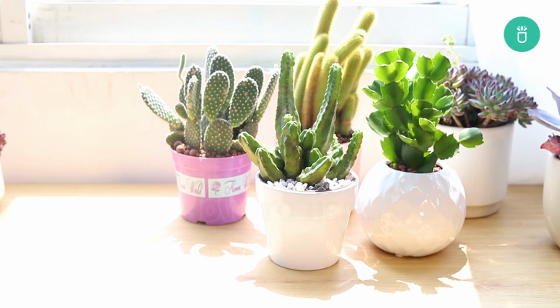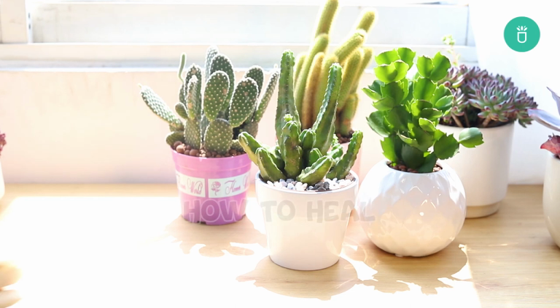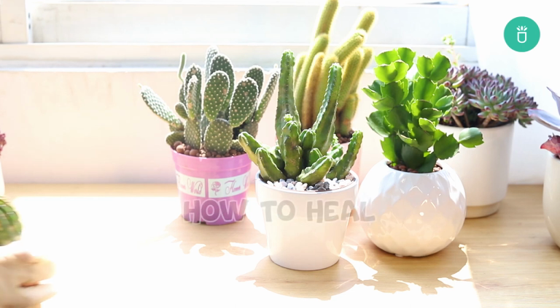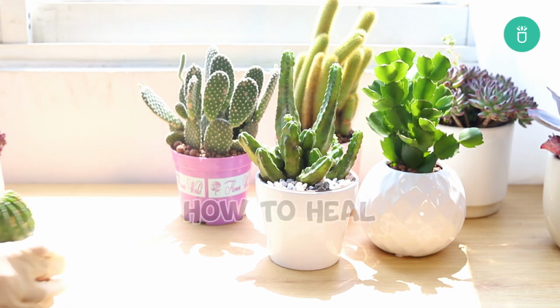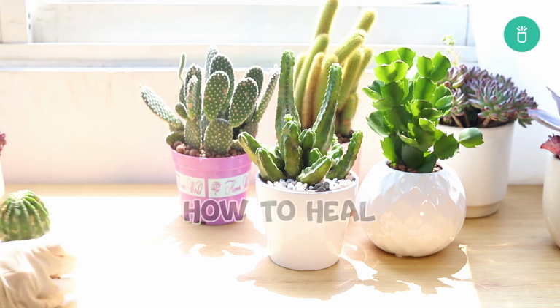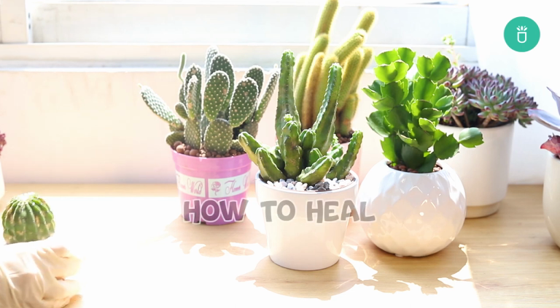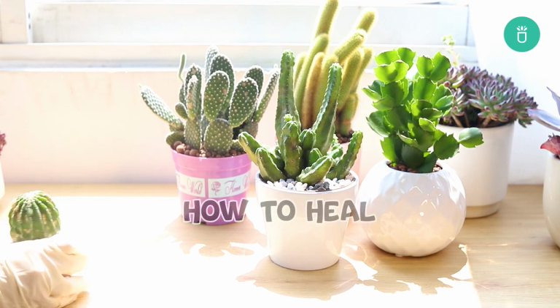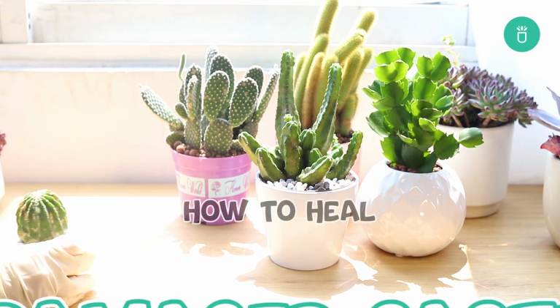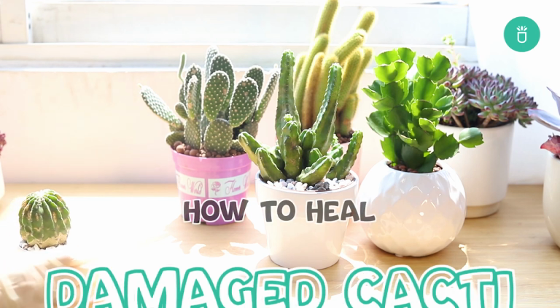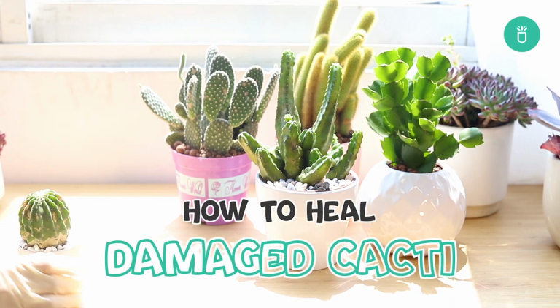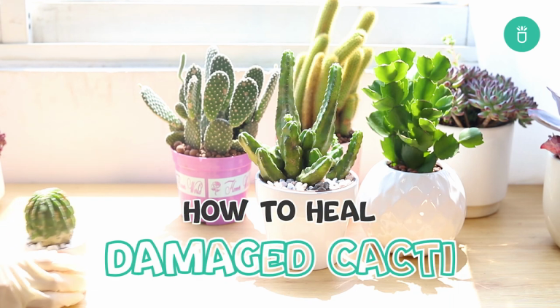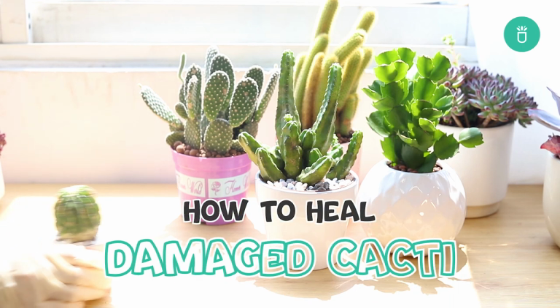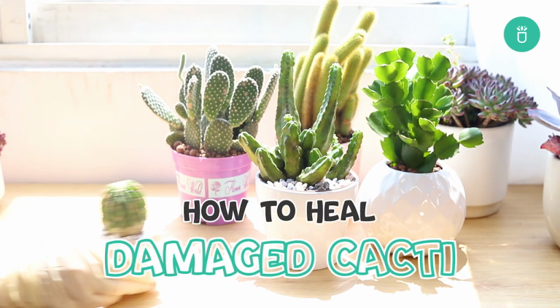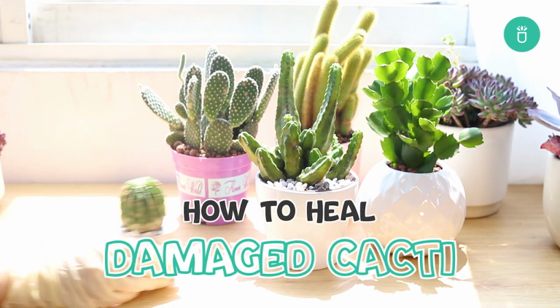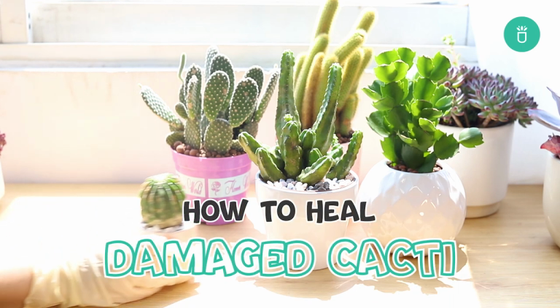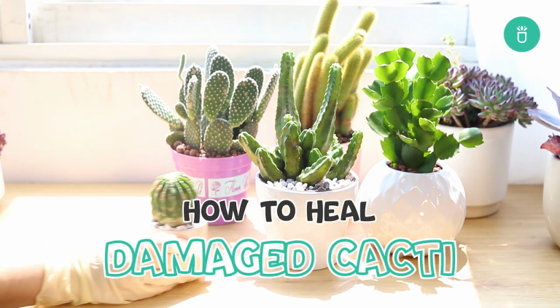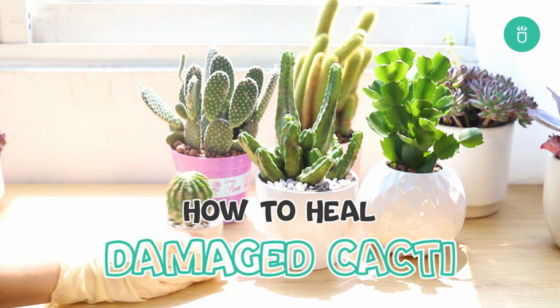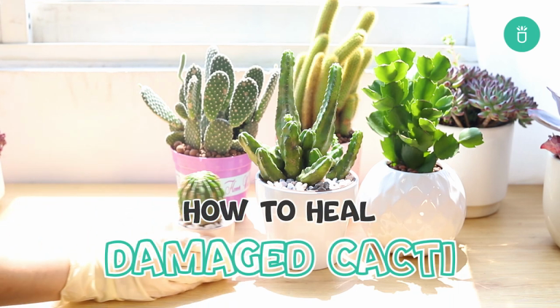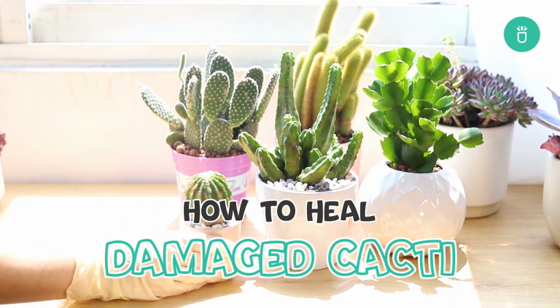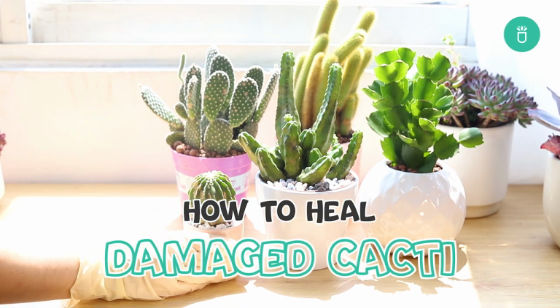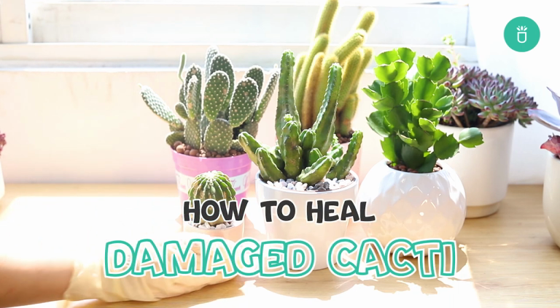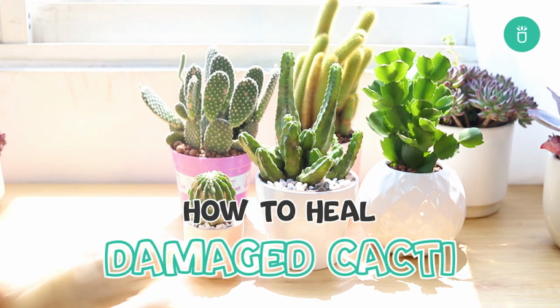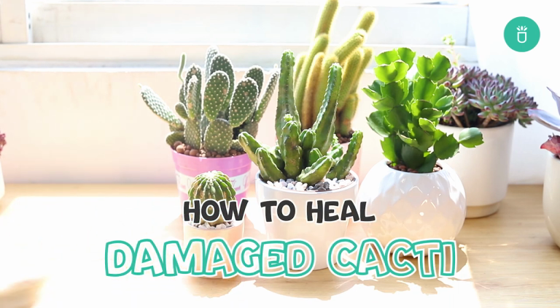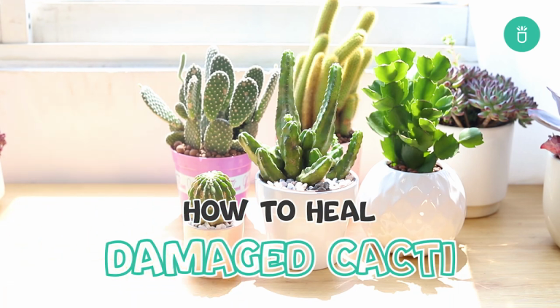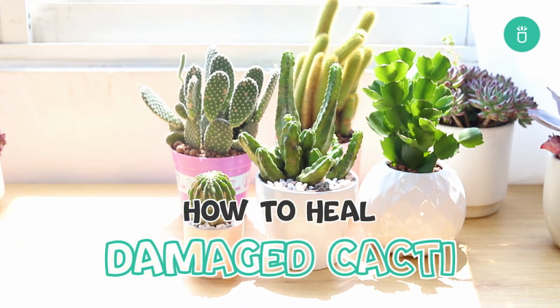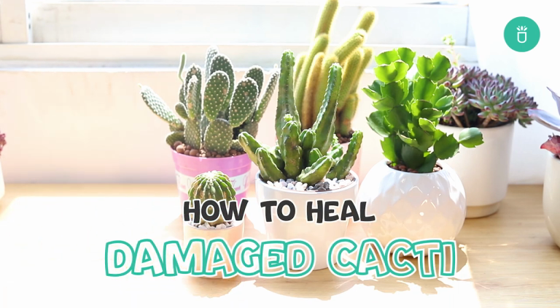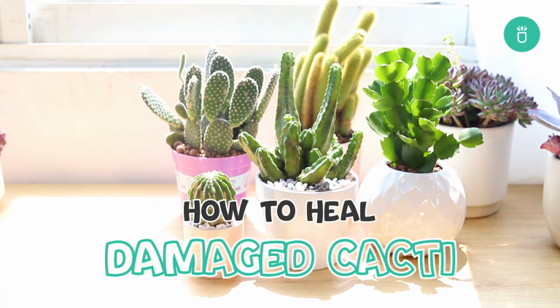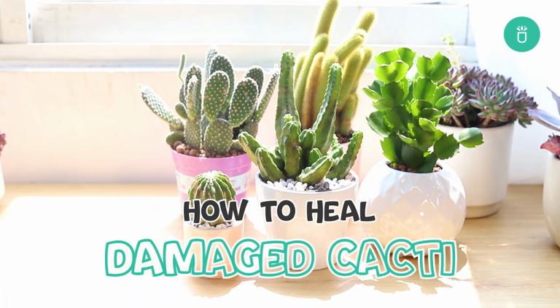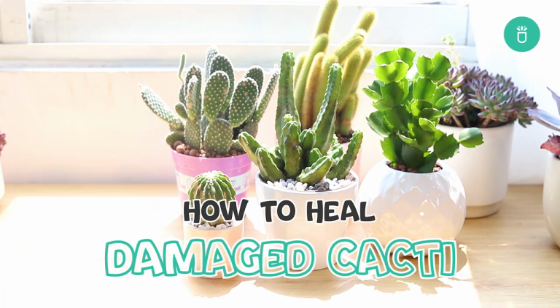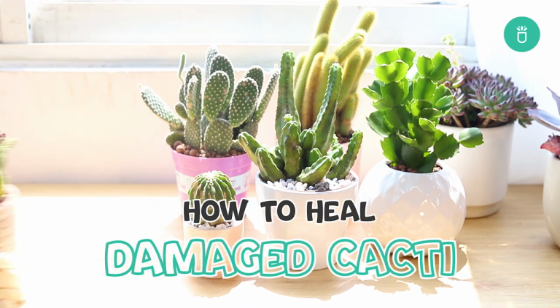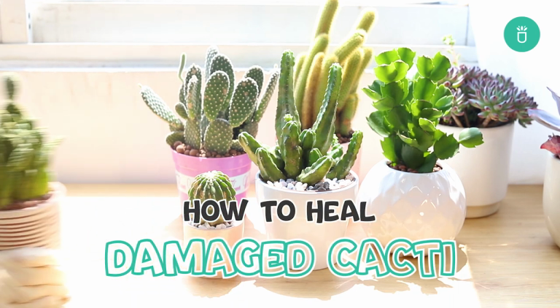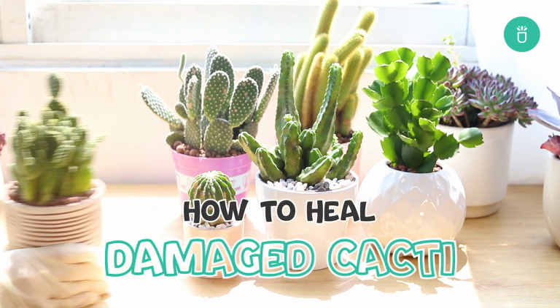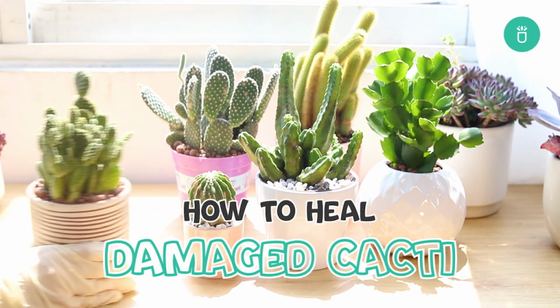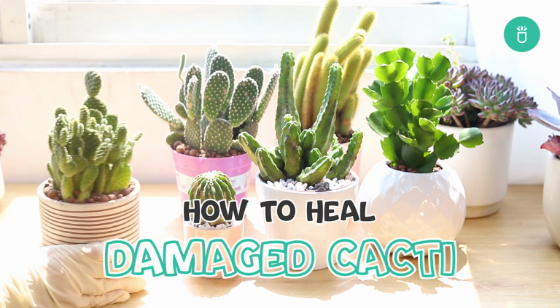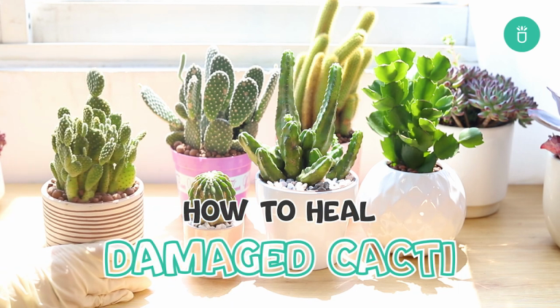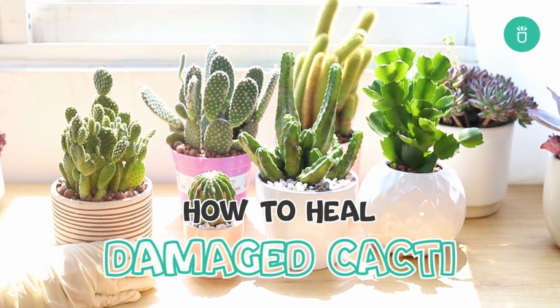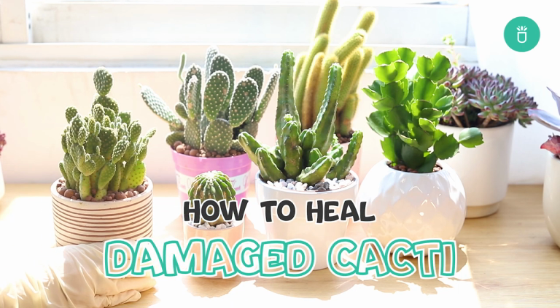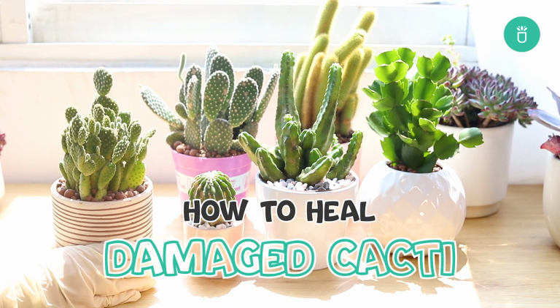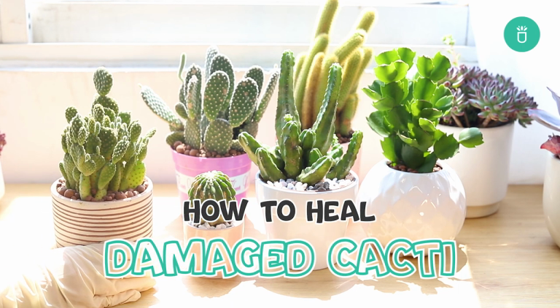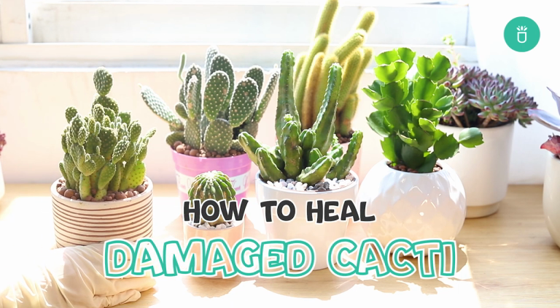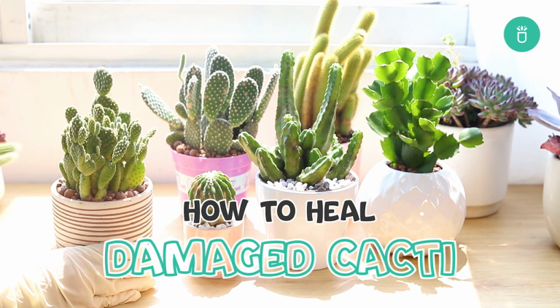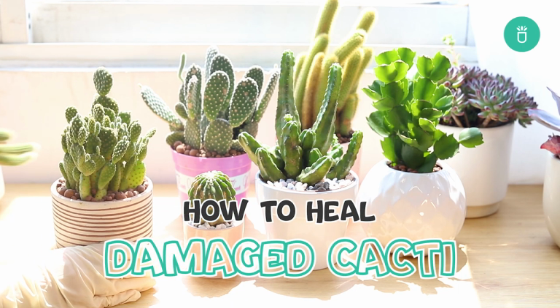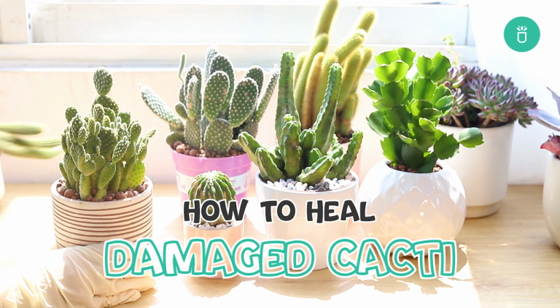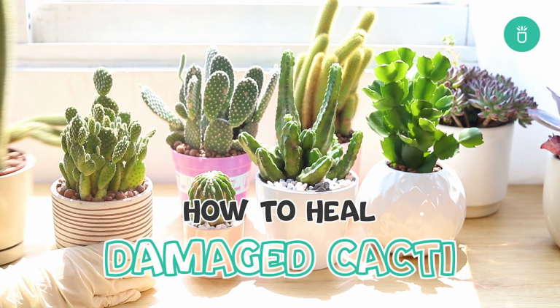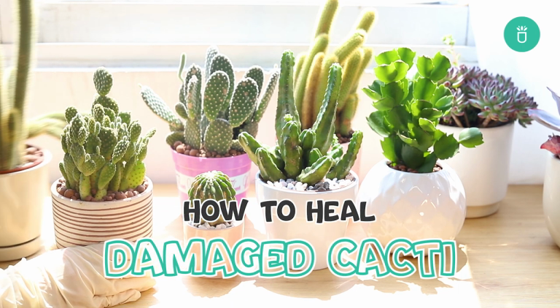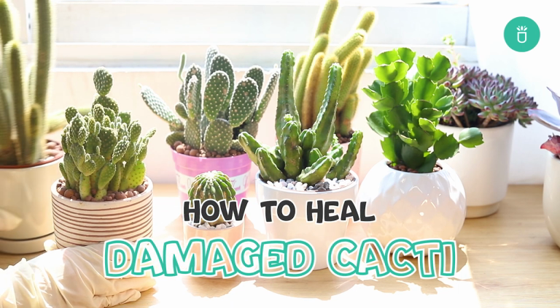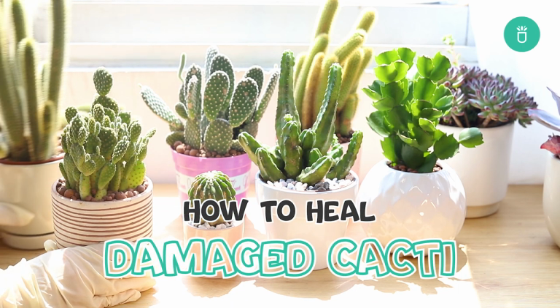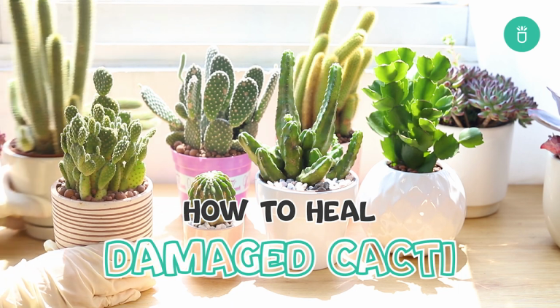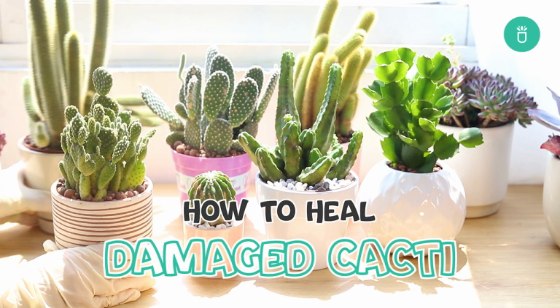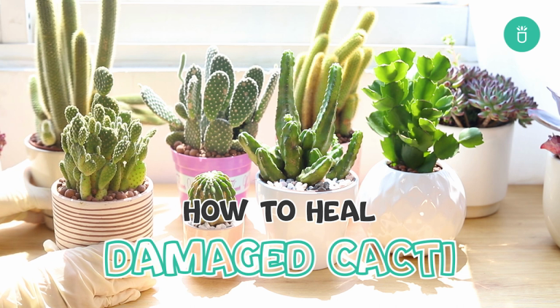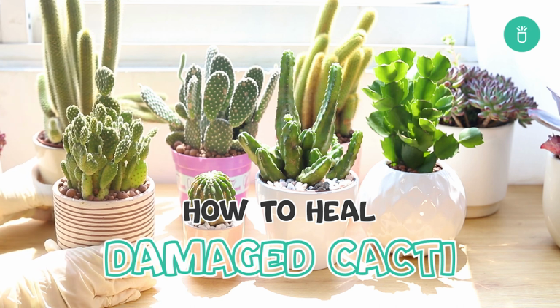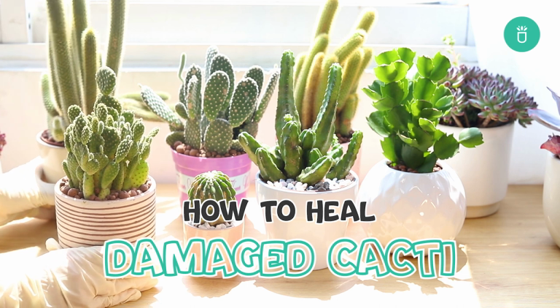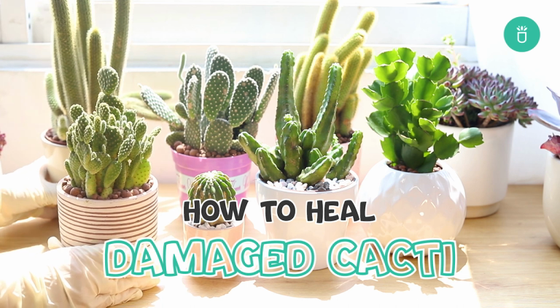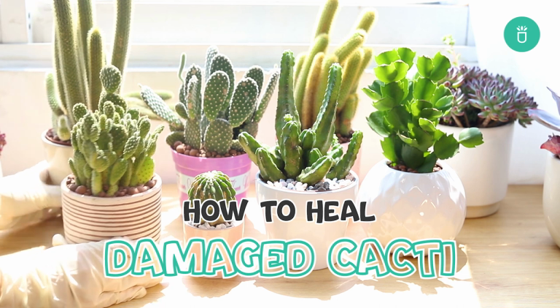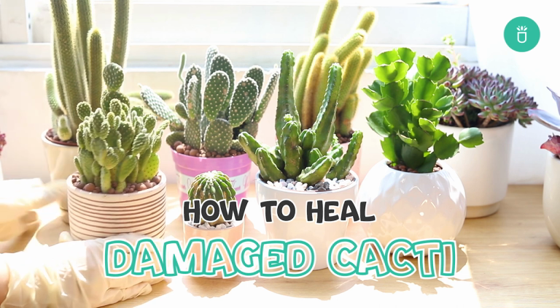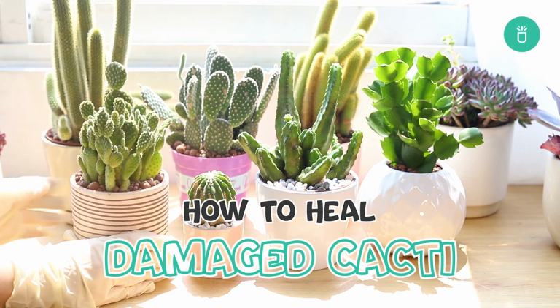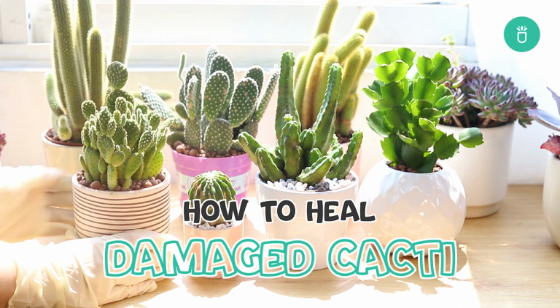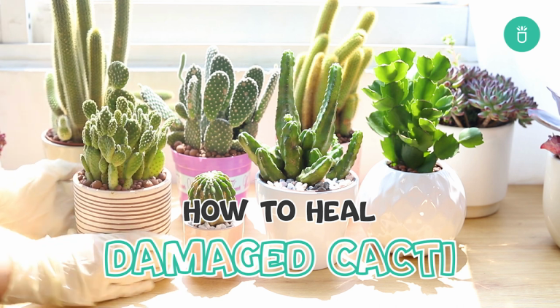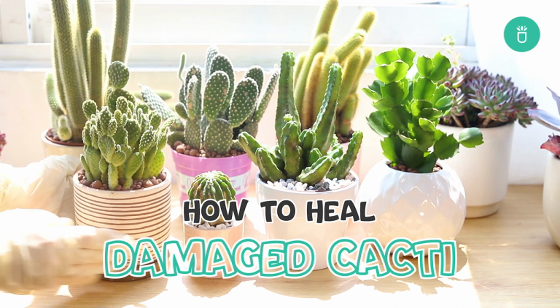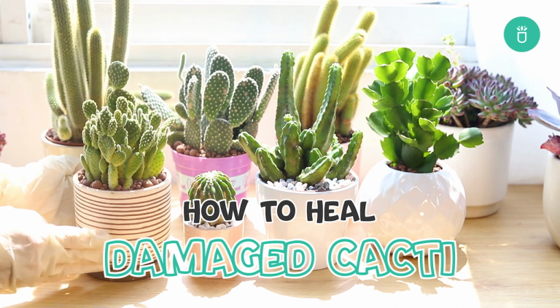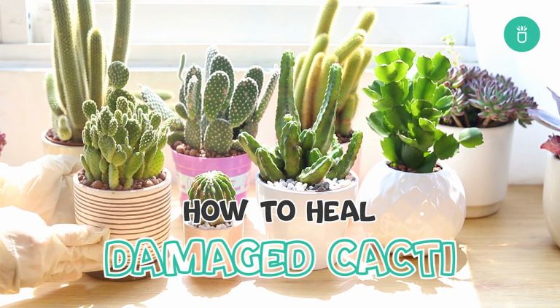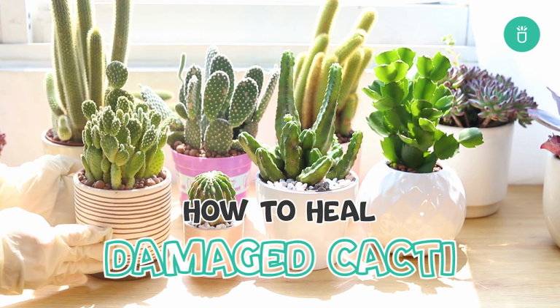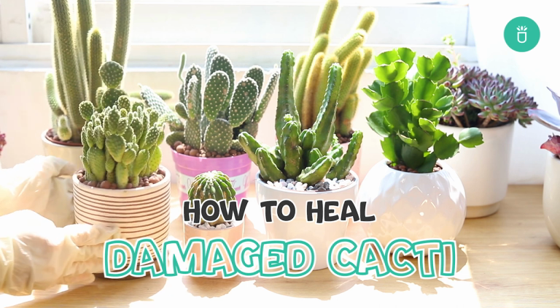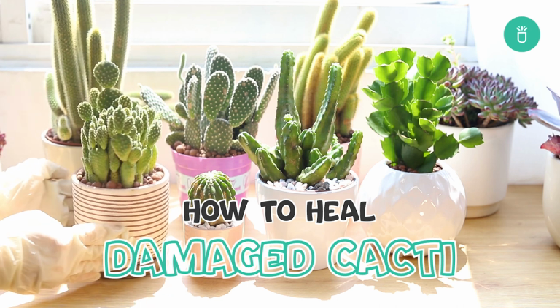Hello again, it's Raquel with Succulents Box. Today let's talk about cacti and their ability to heal after damage.